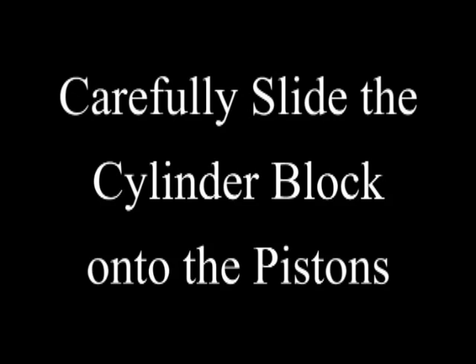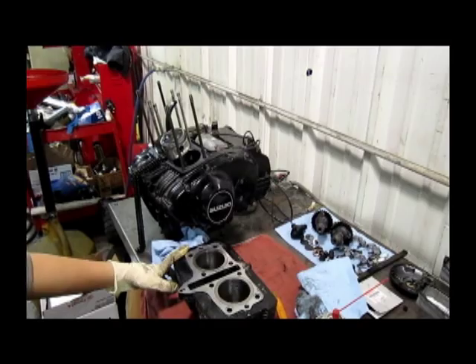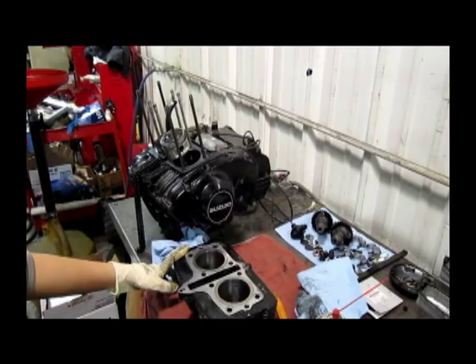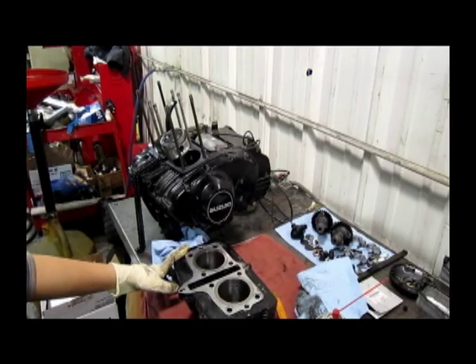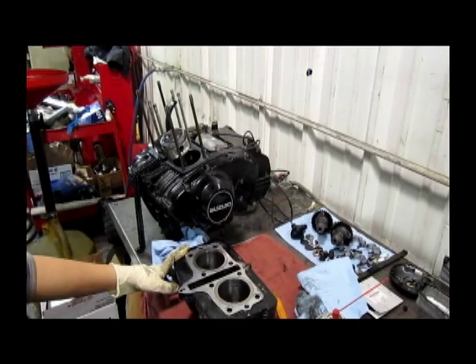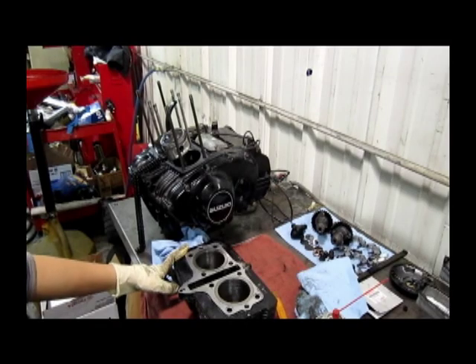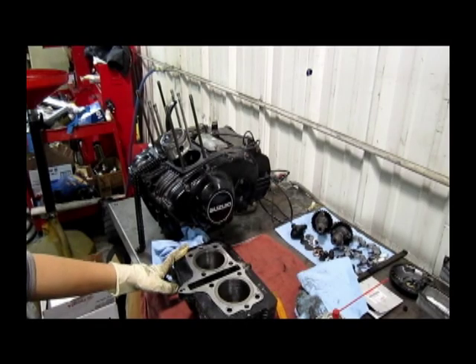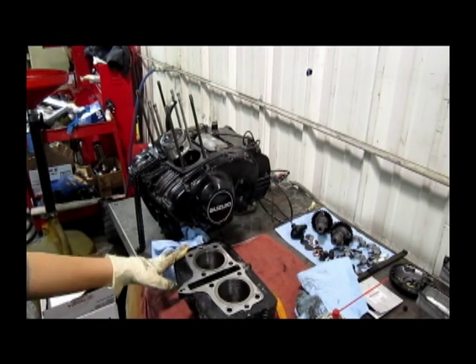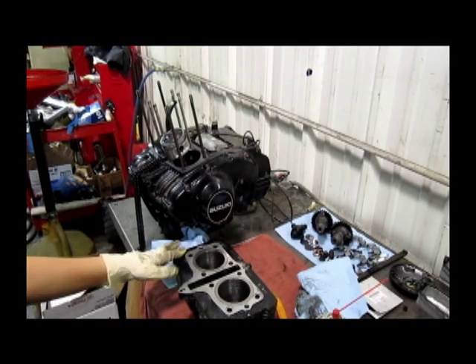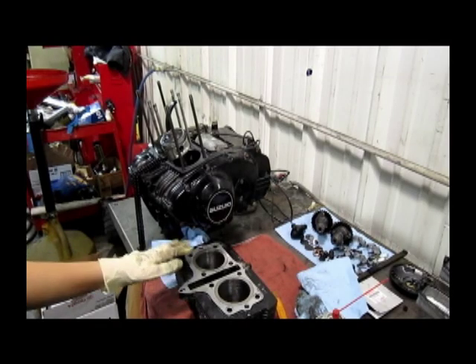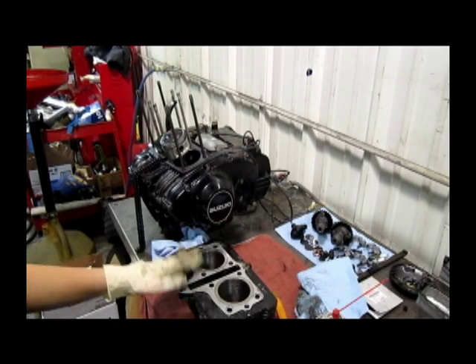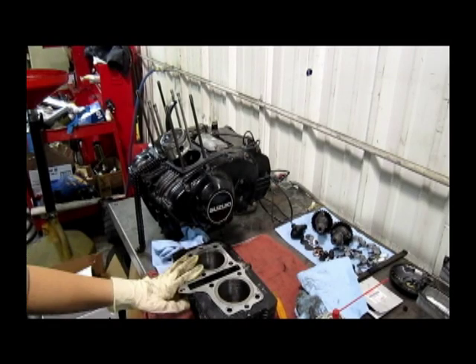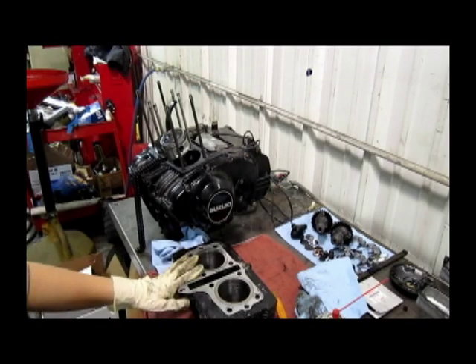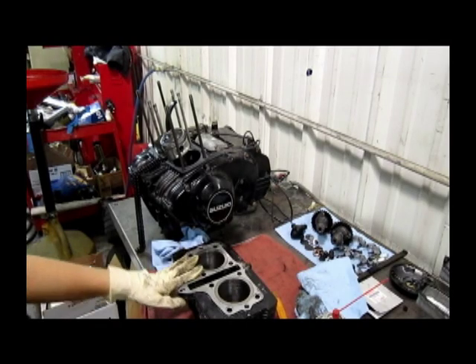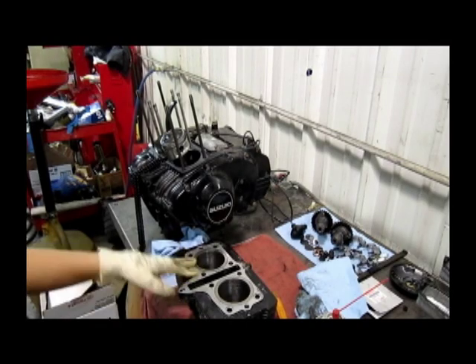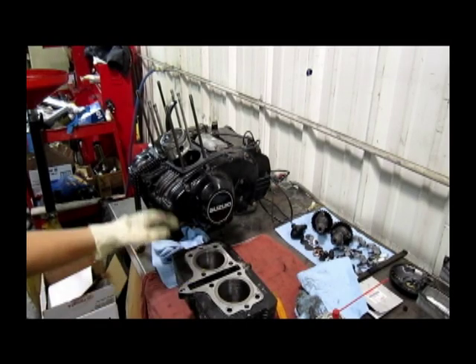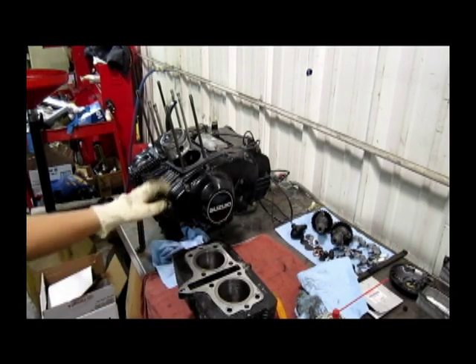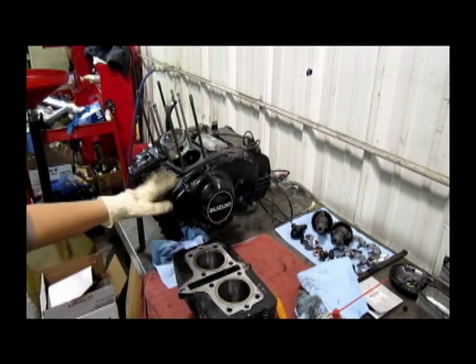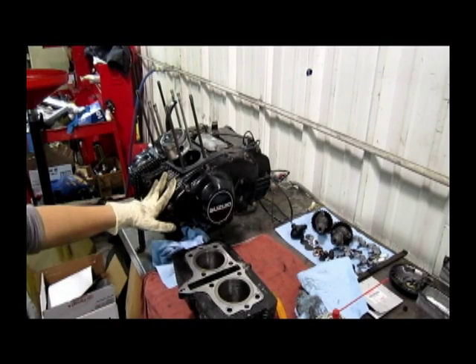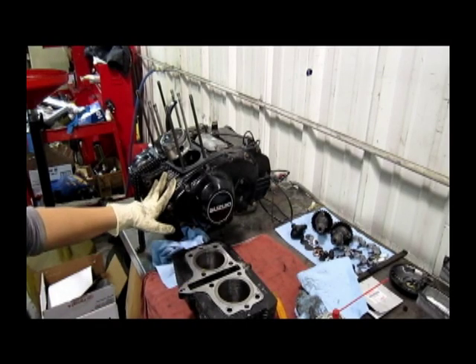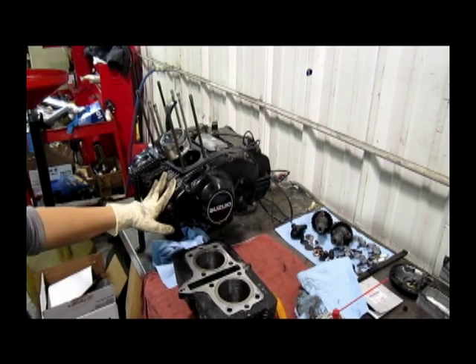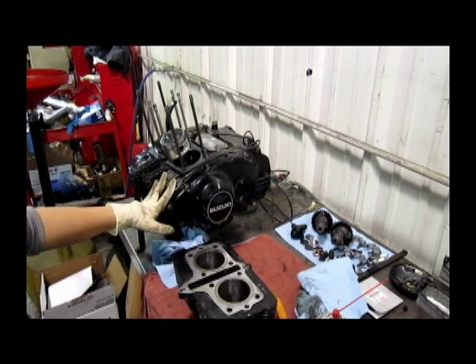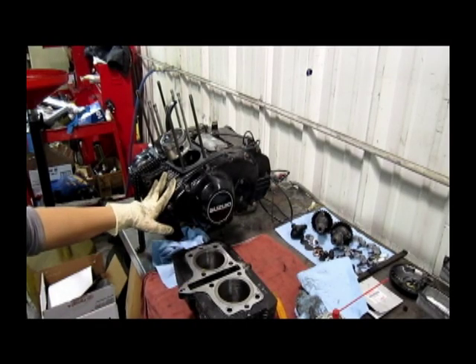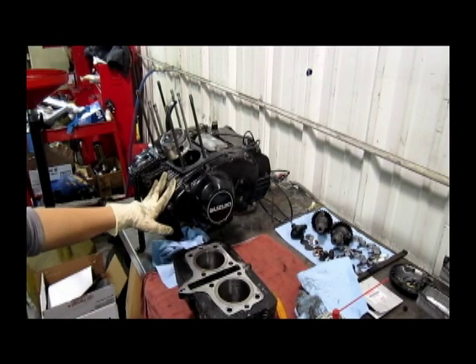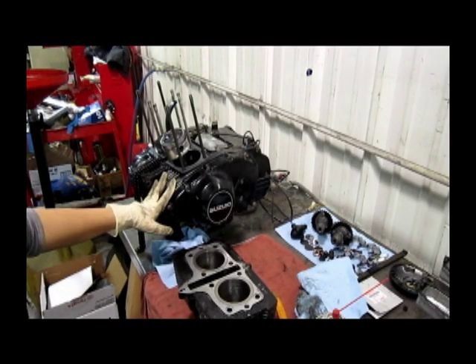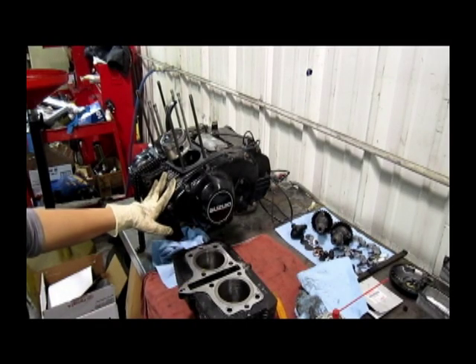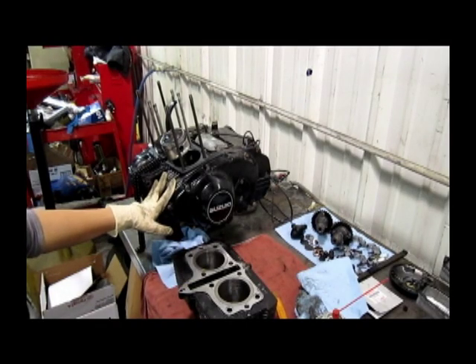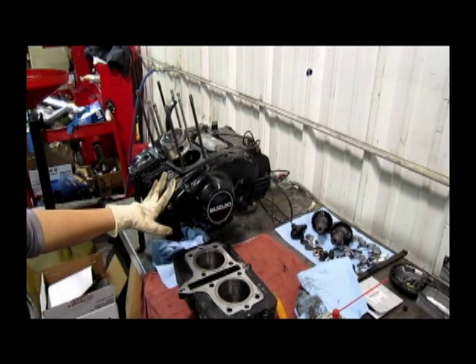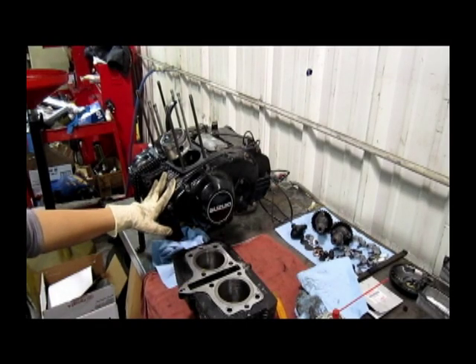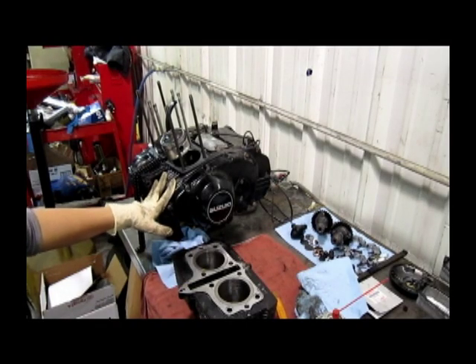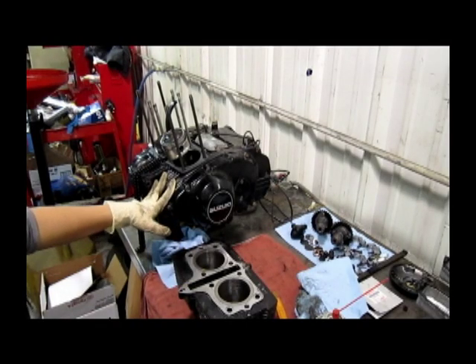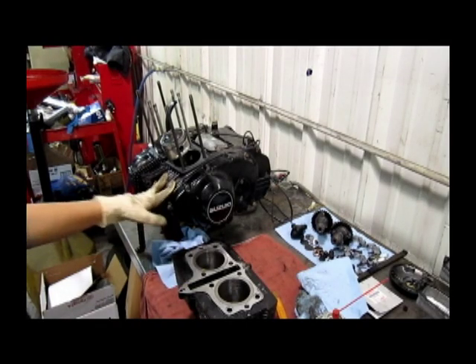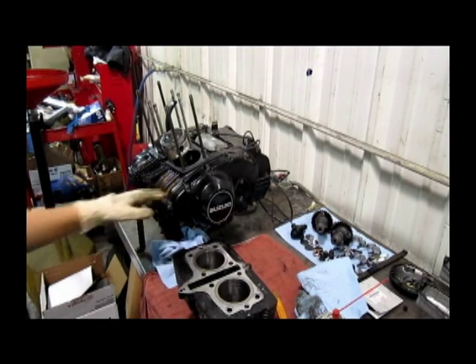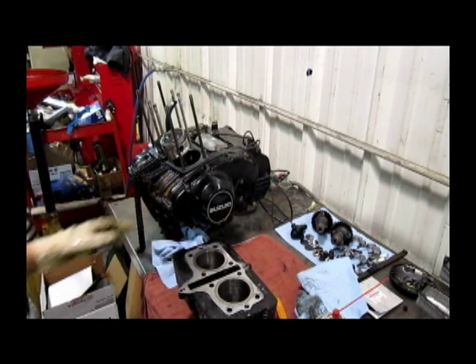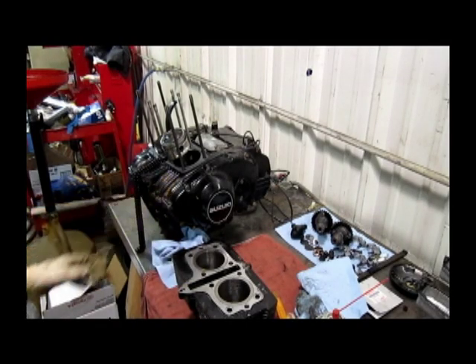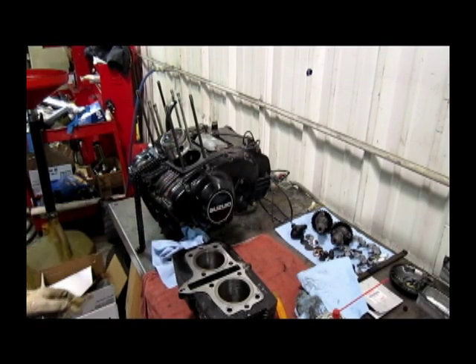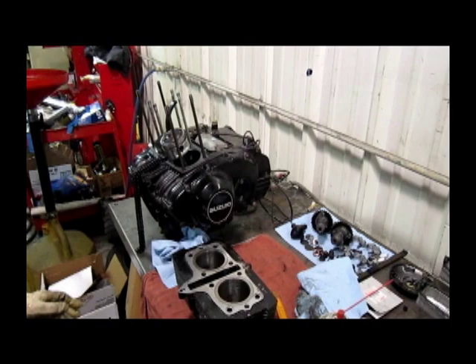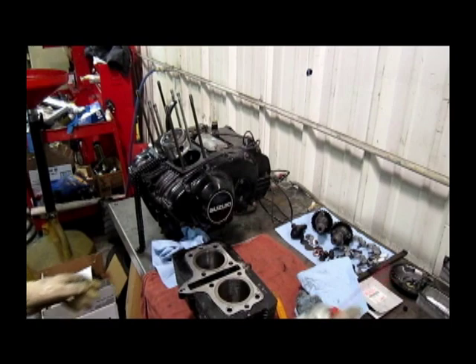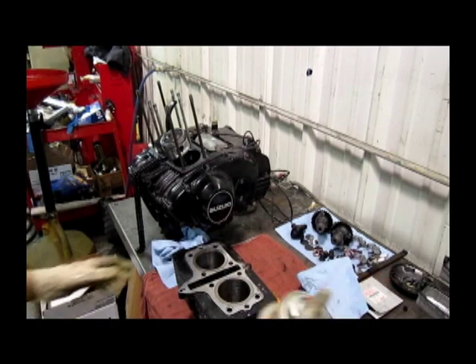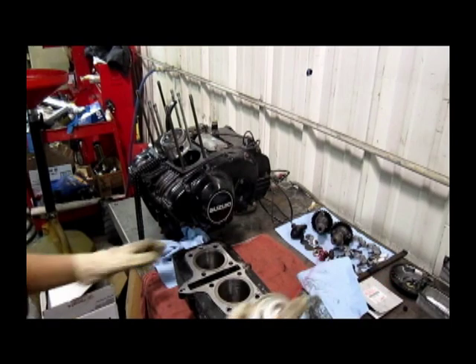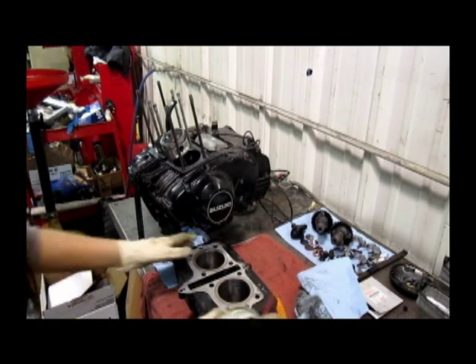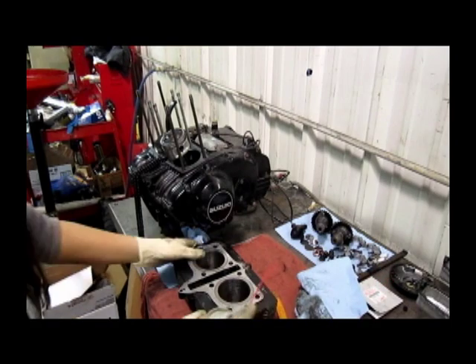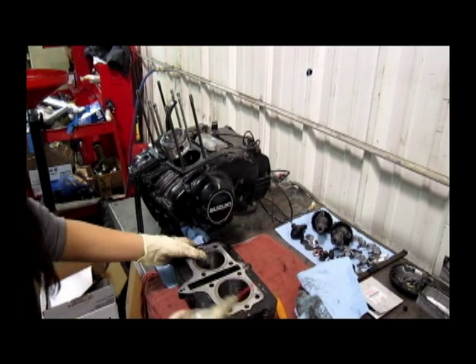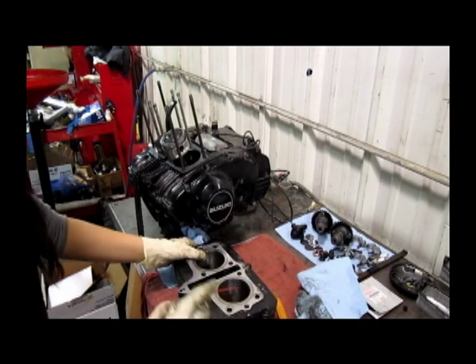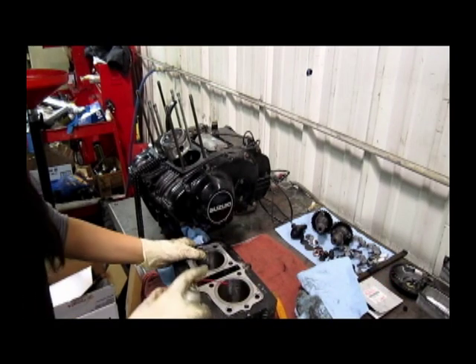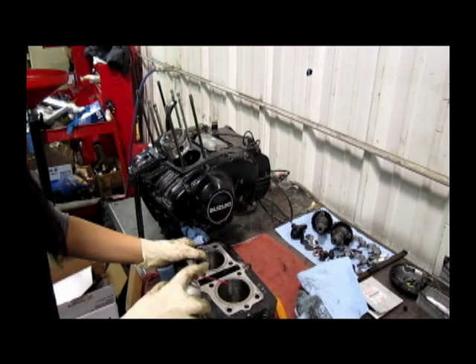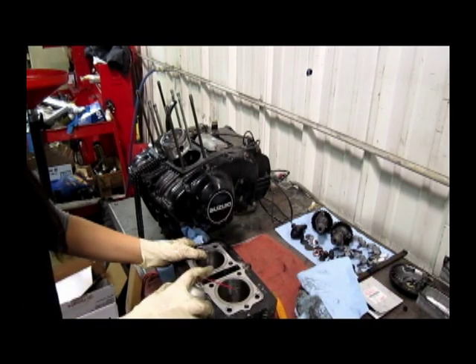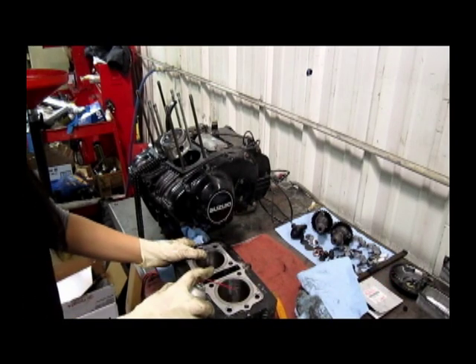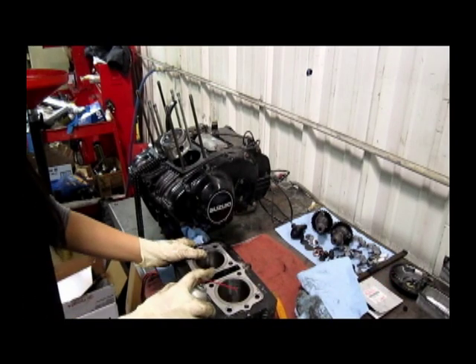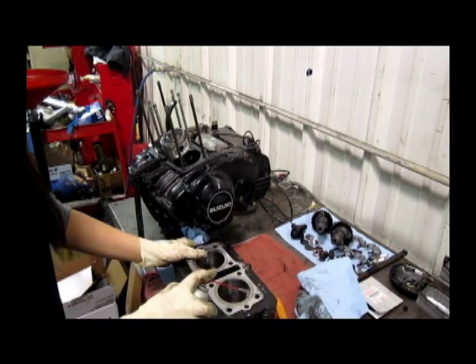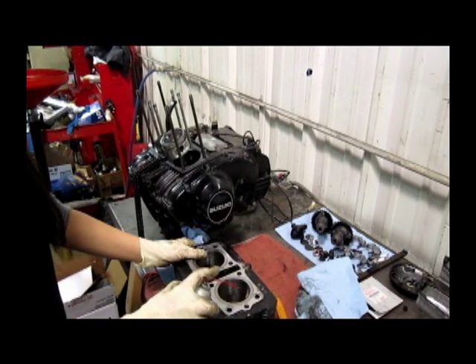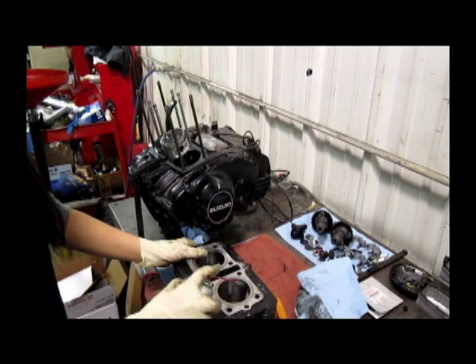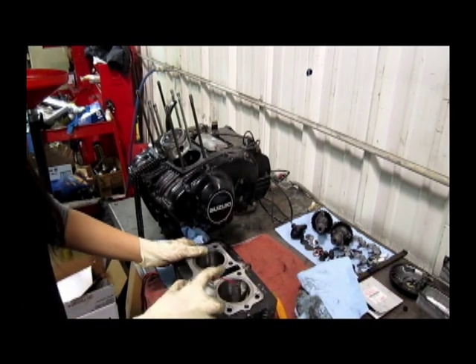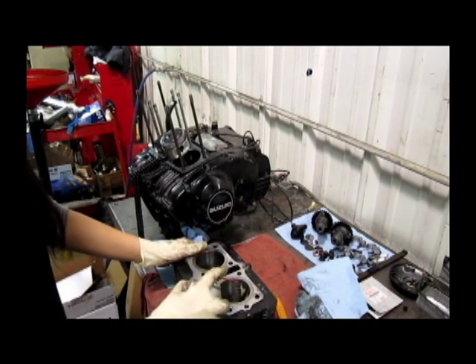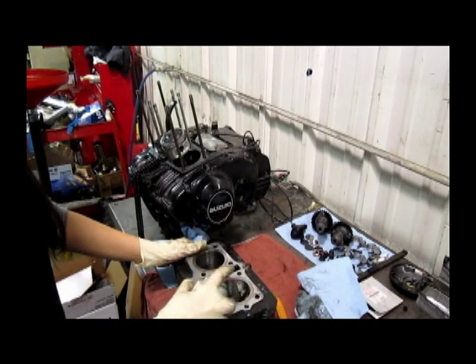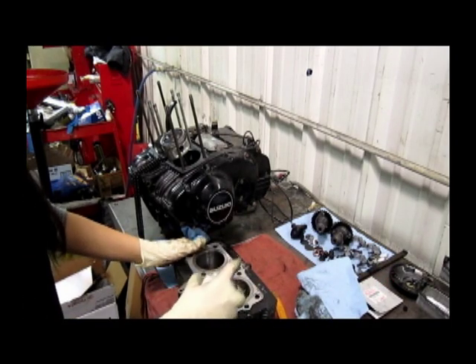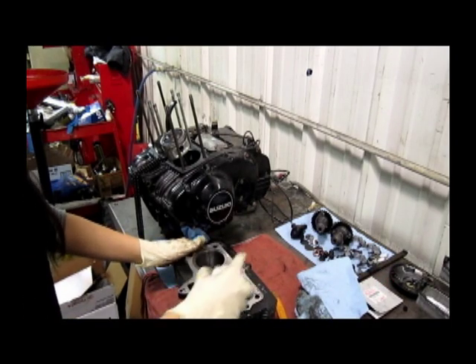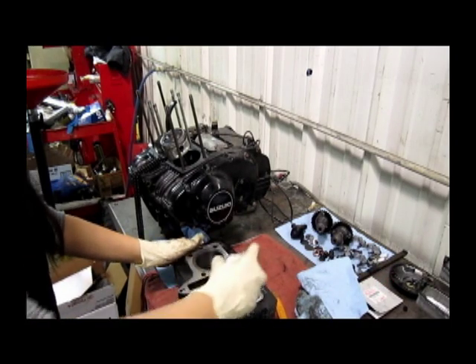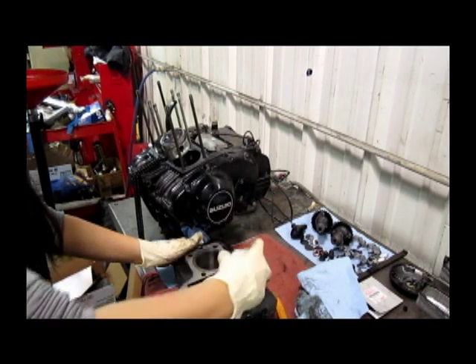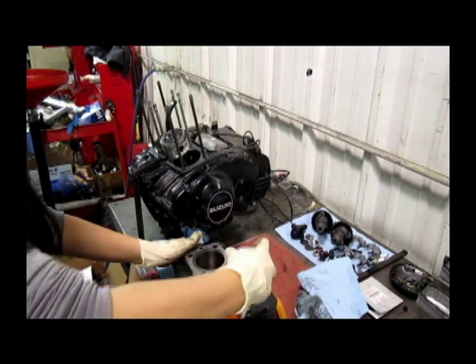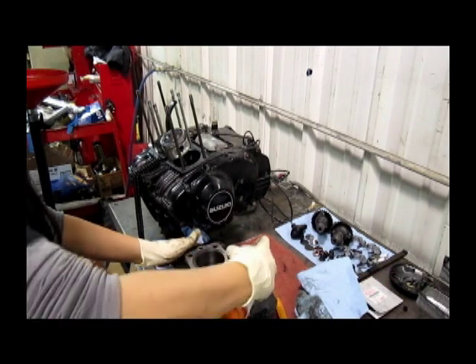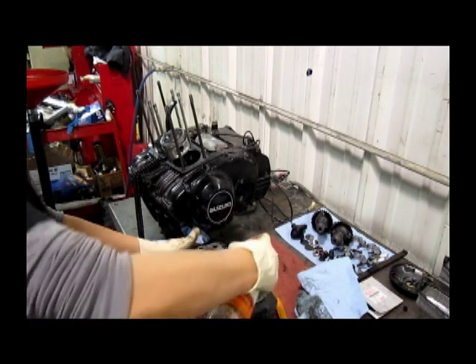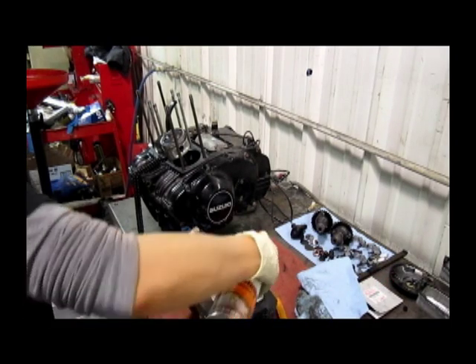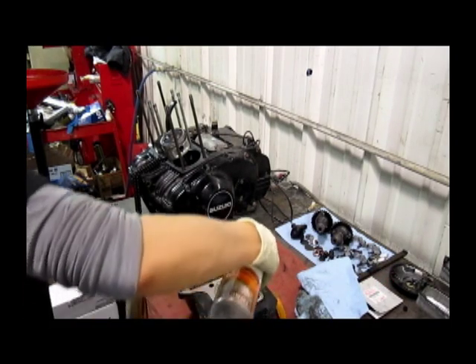We're going to put our block back on to our engine. Go ahead and remove the cylinder first.